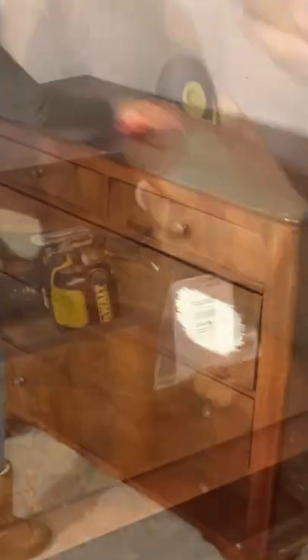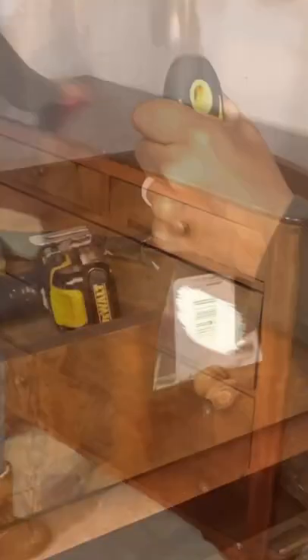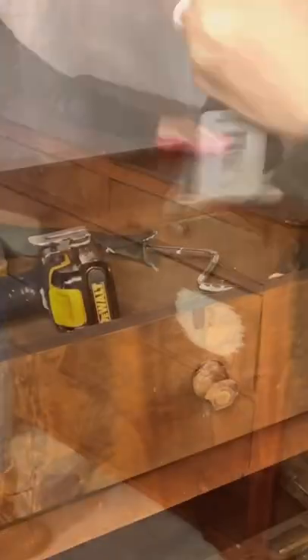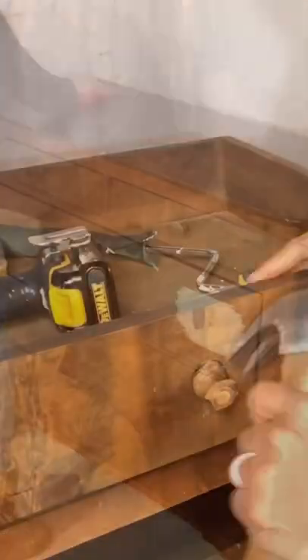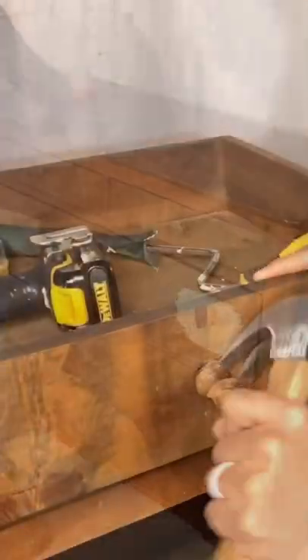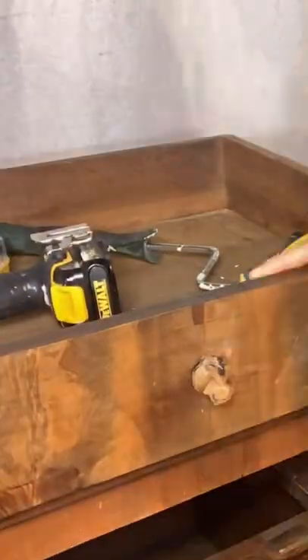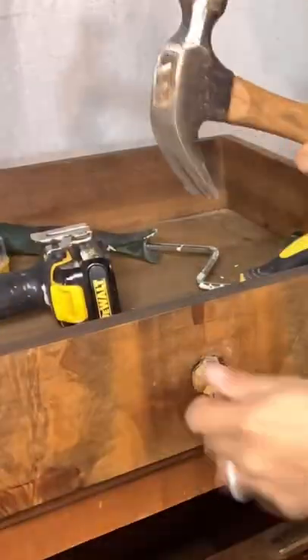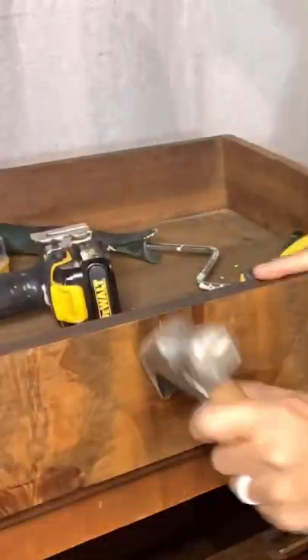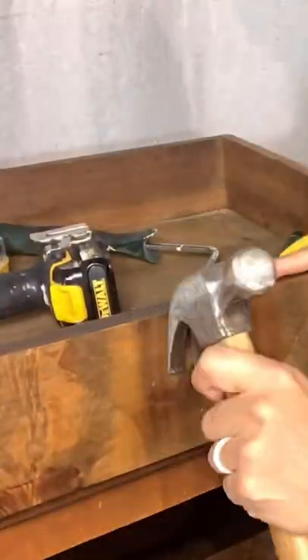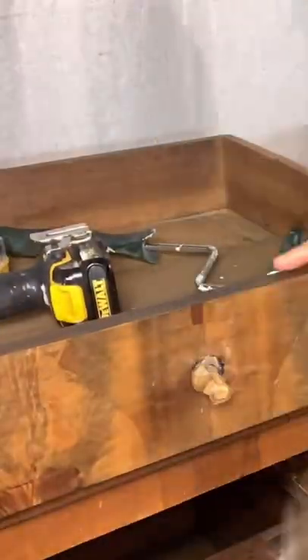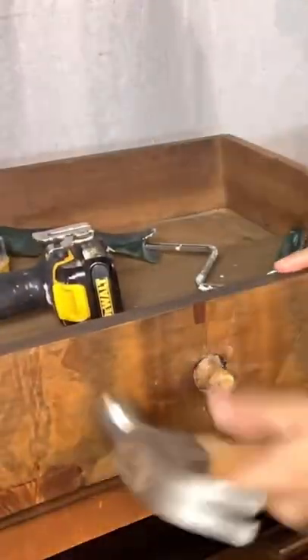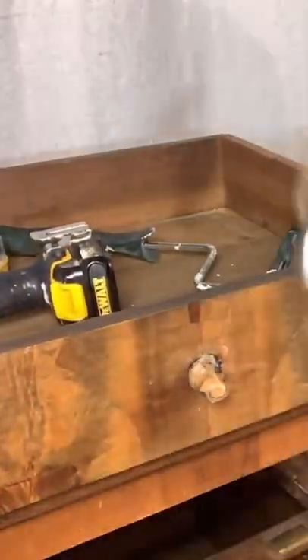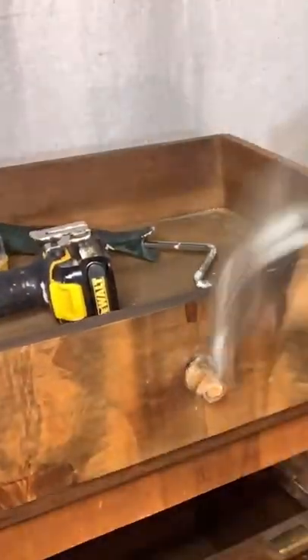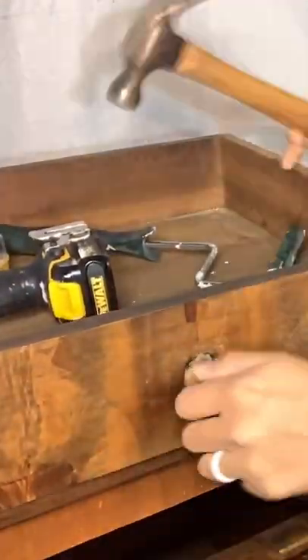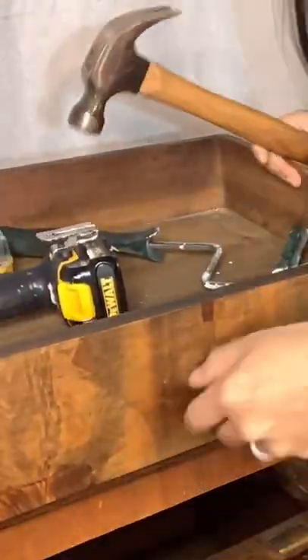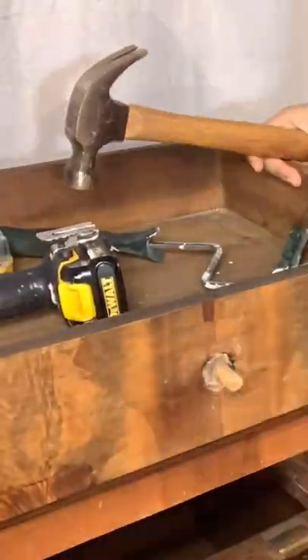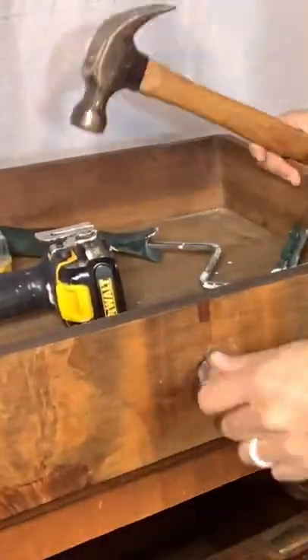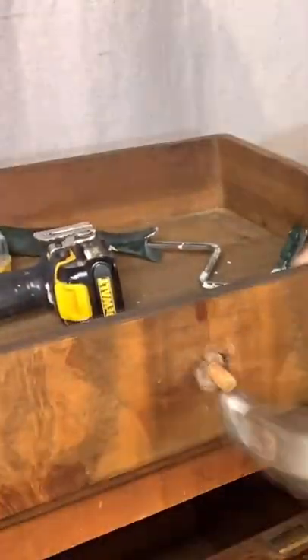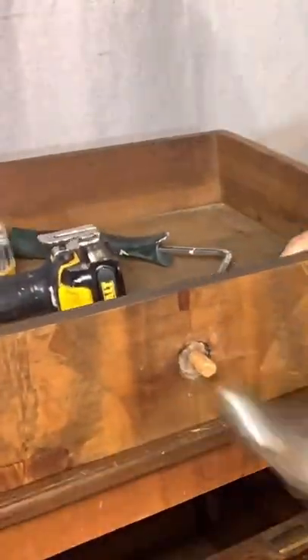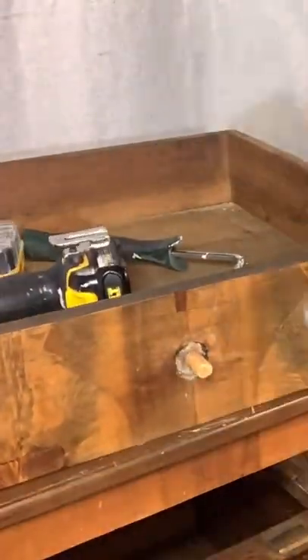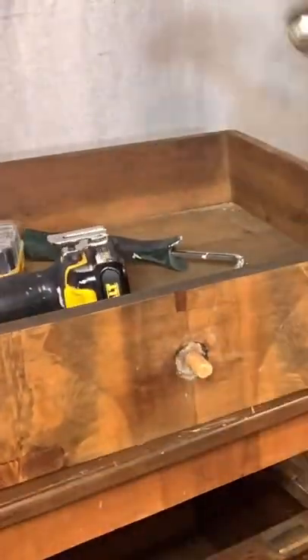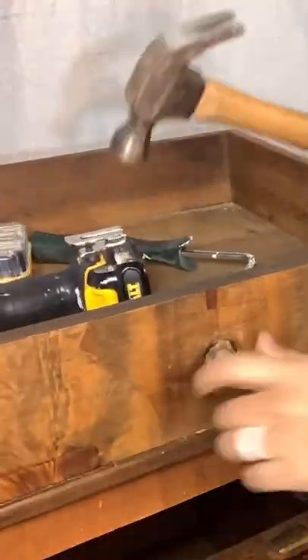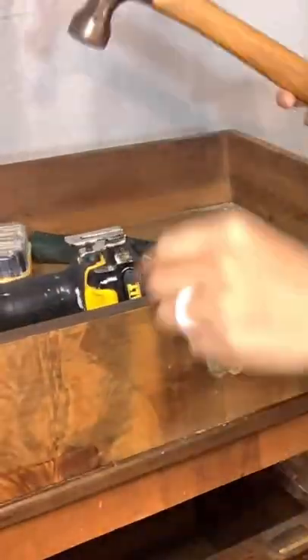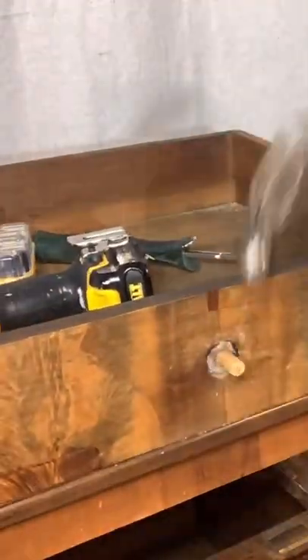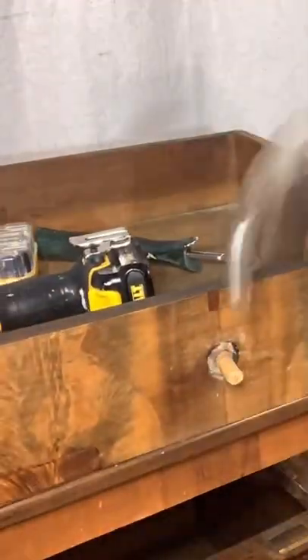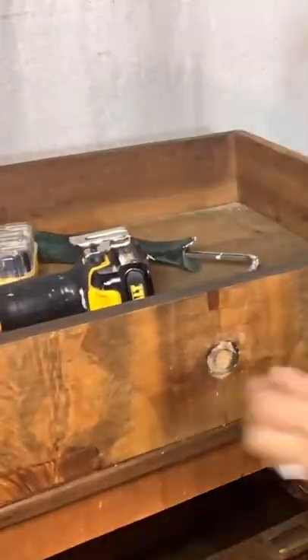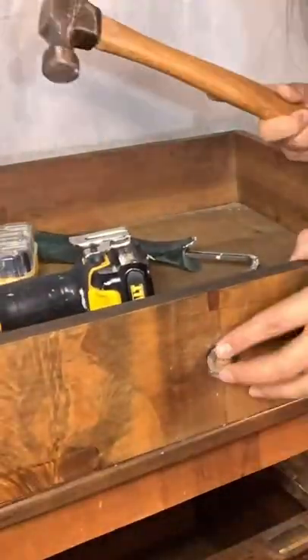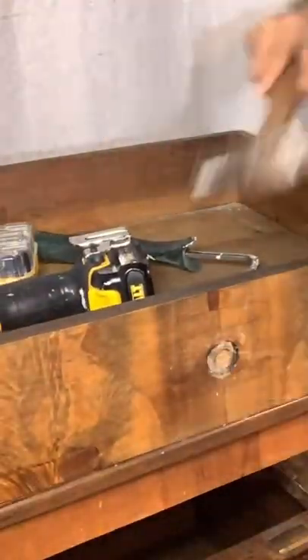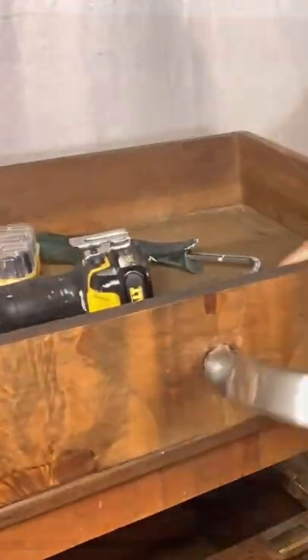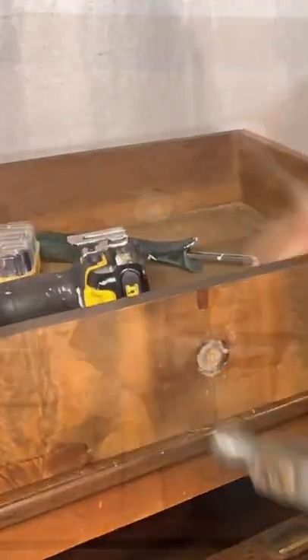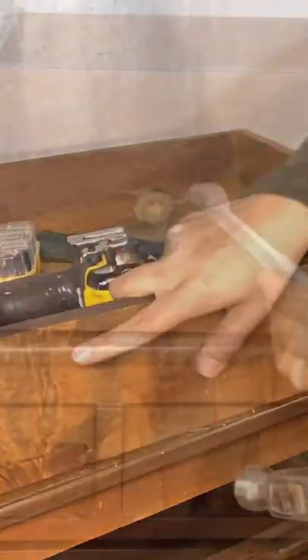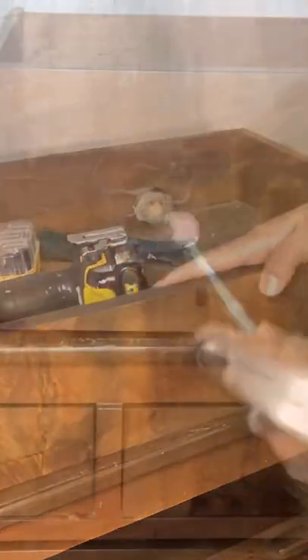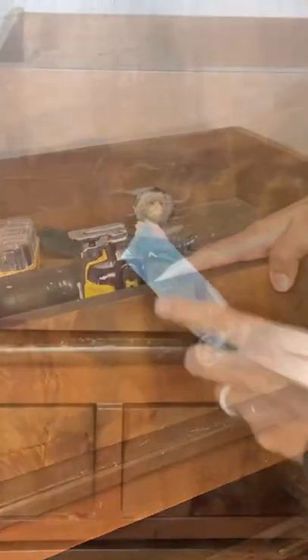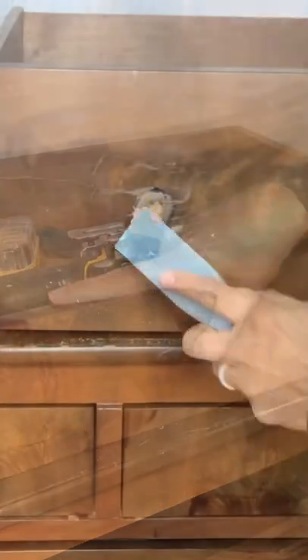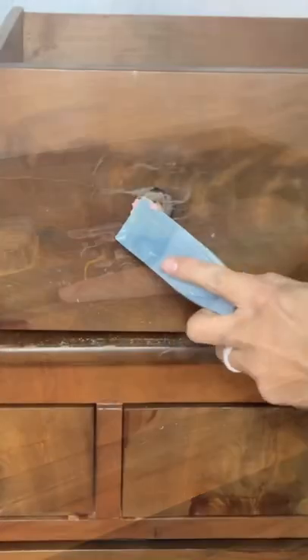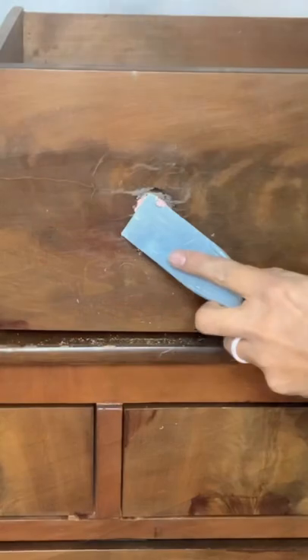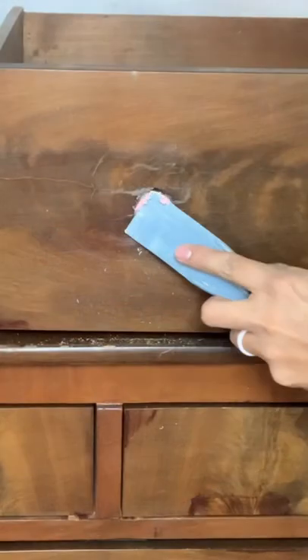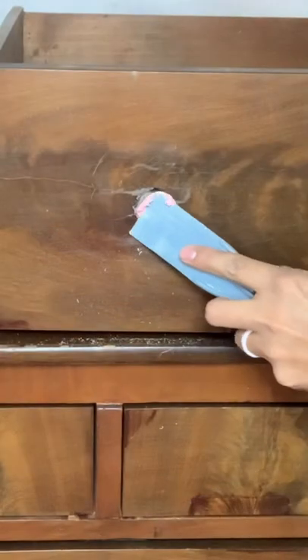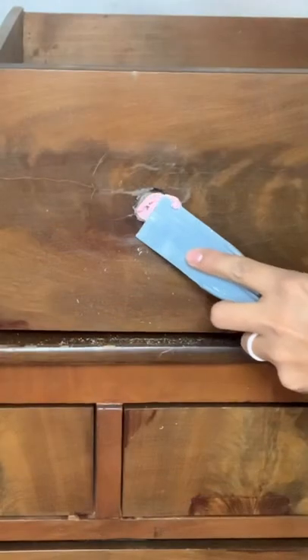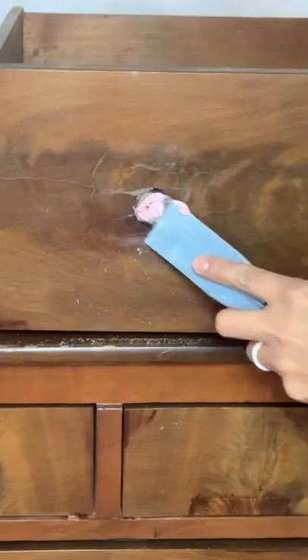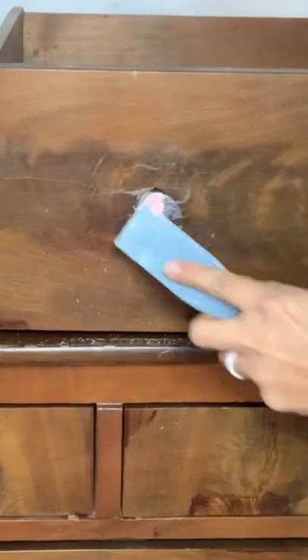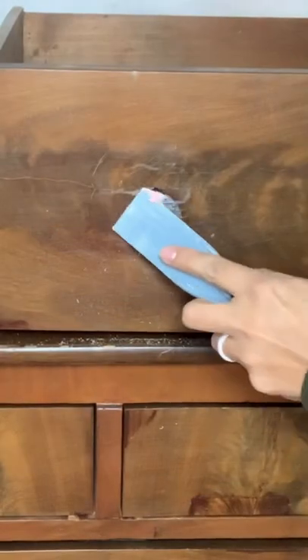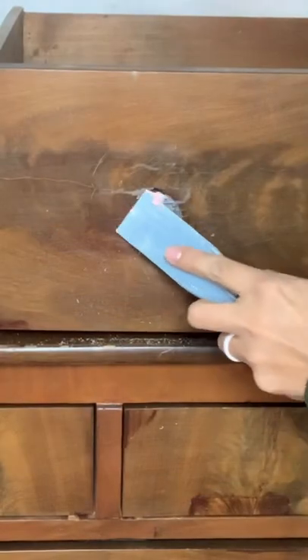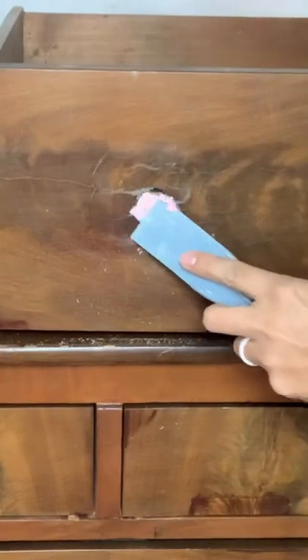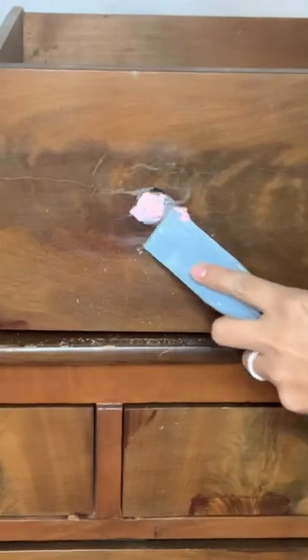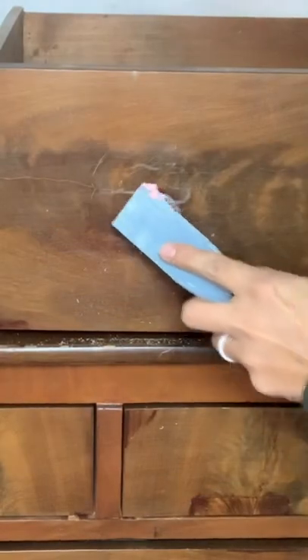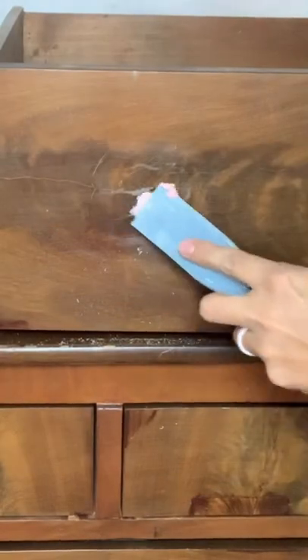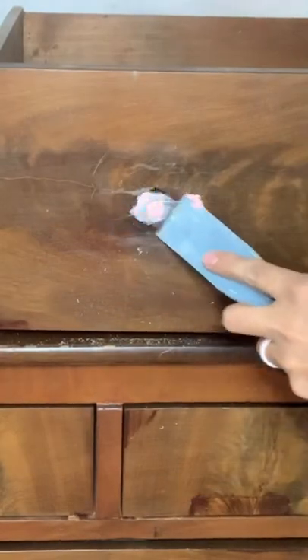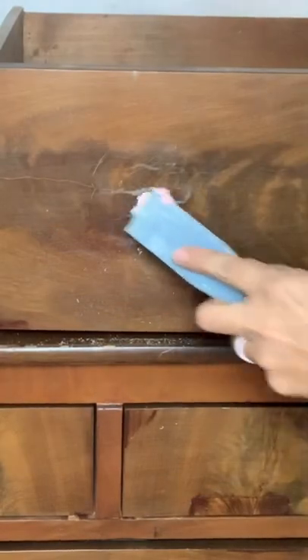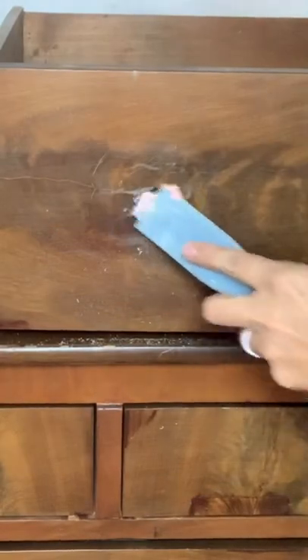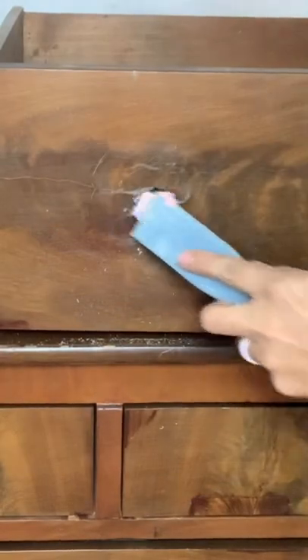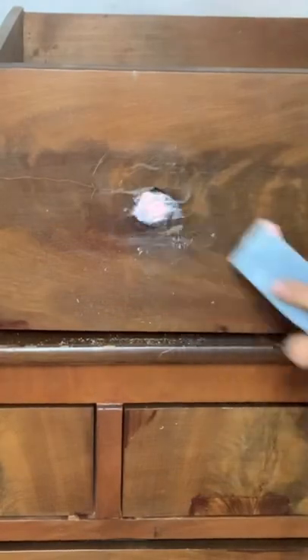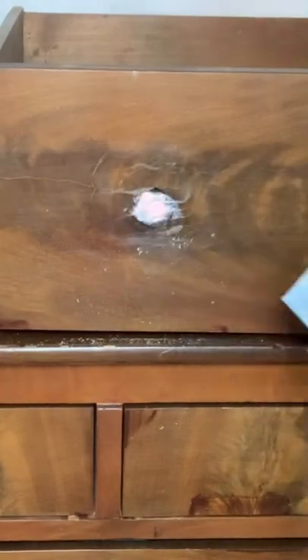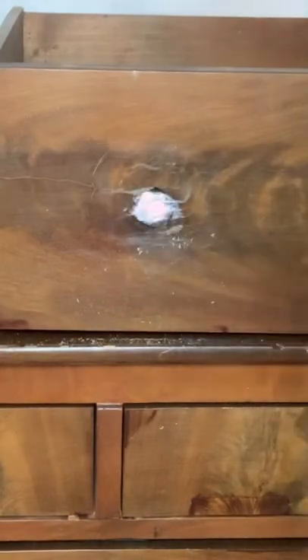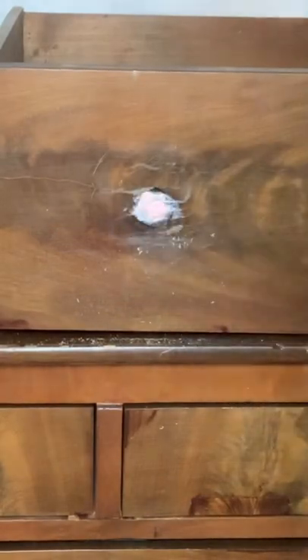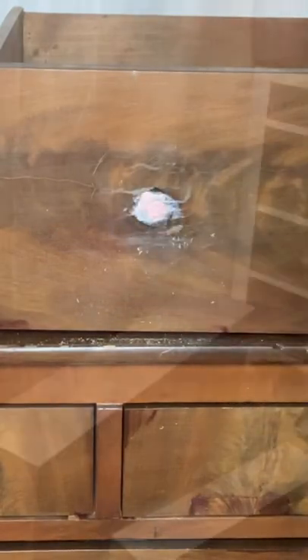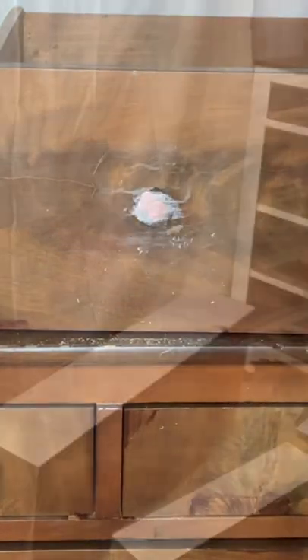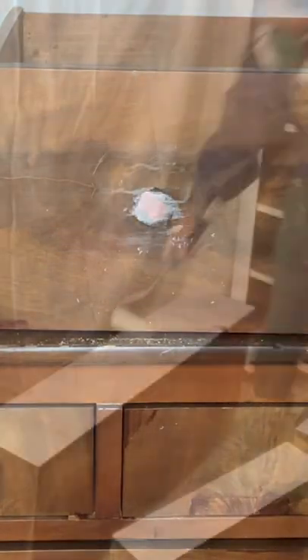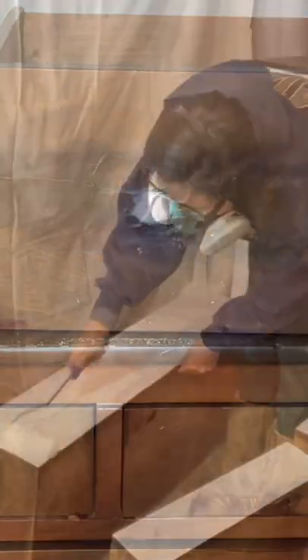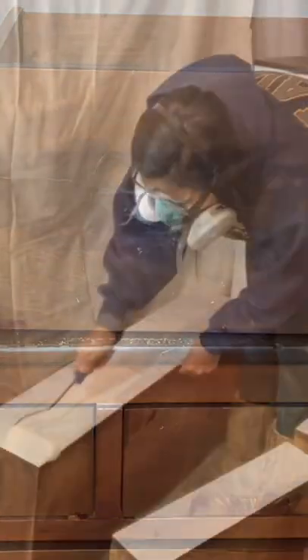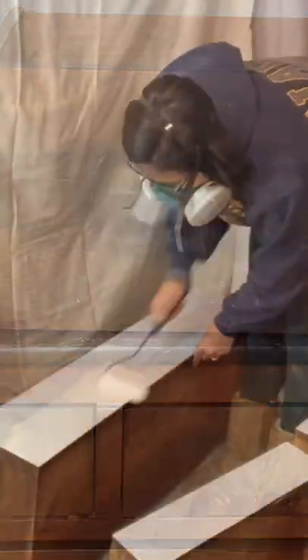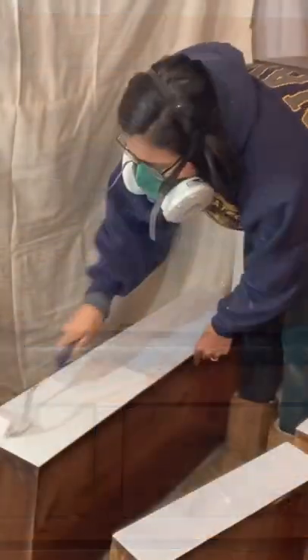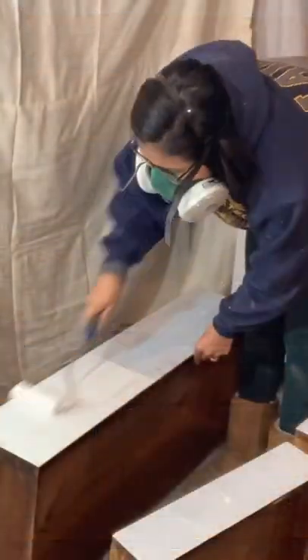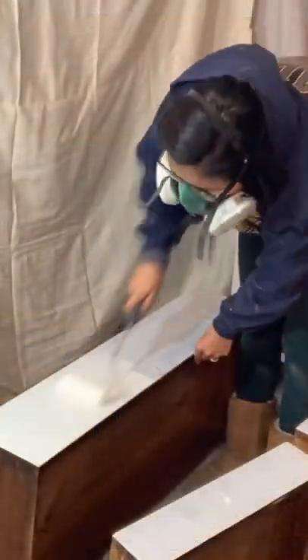First I cleaned it with some crud cutter. I removed the old and outdated knobs and I primed the entire piece to prevent bleed through.